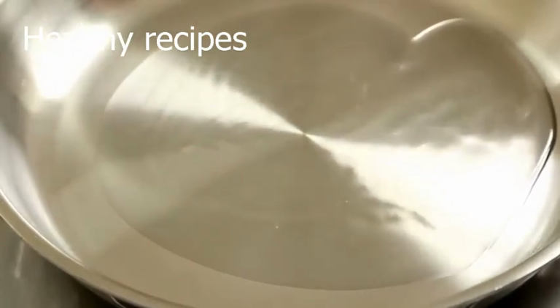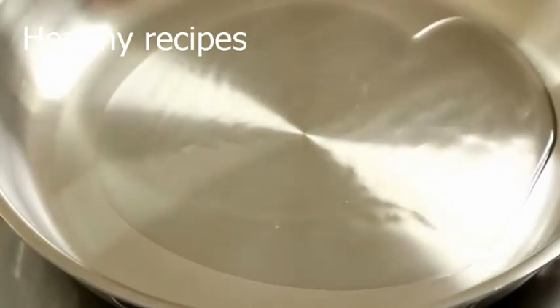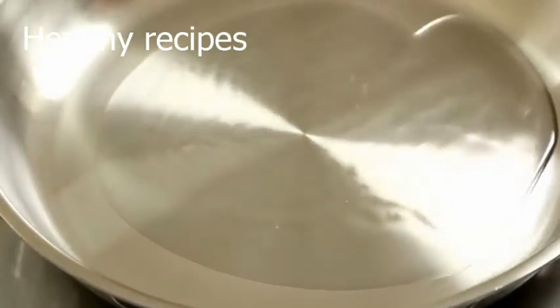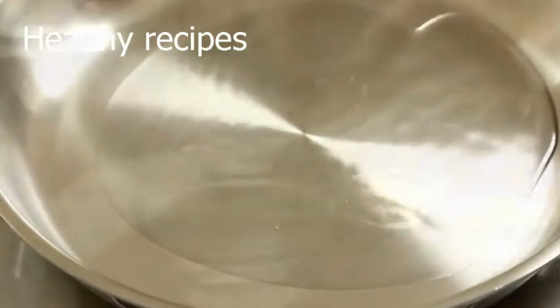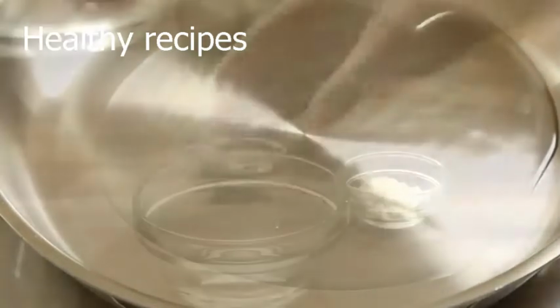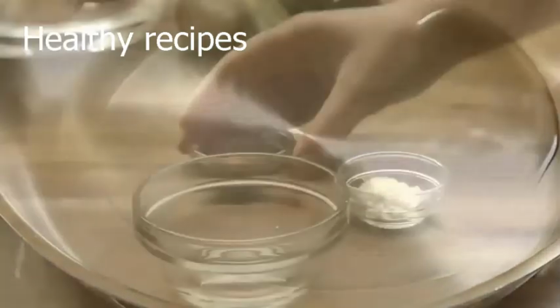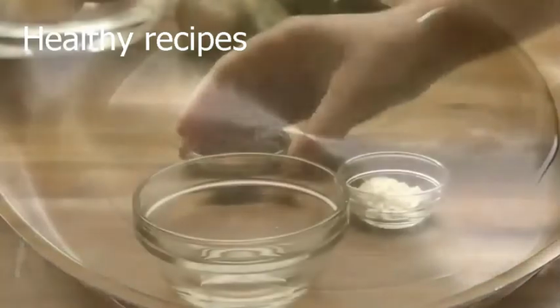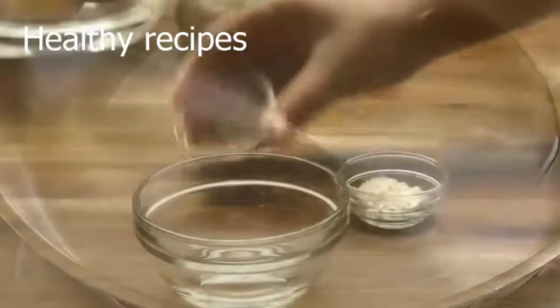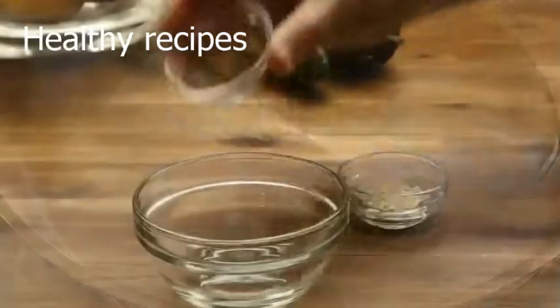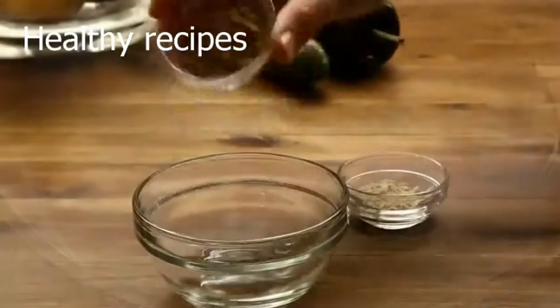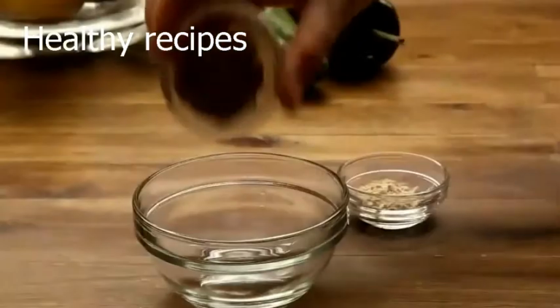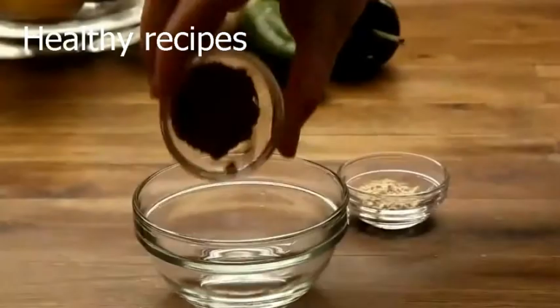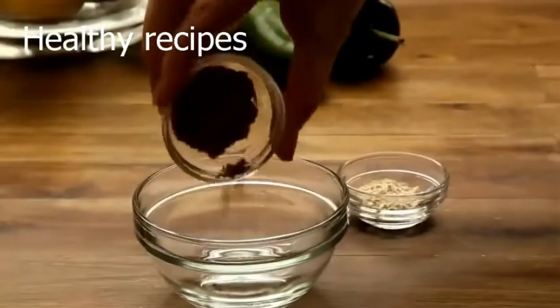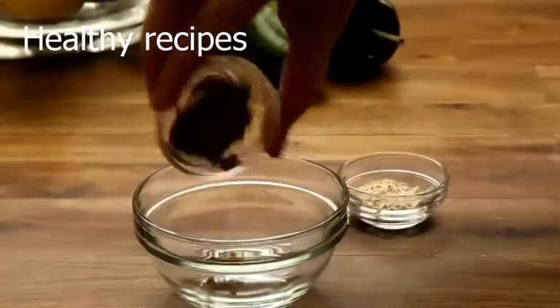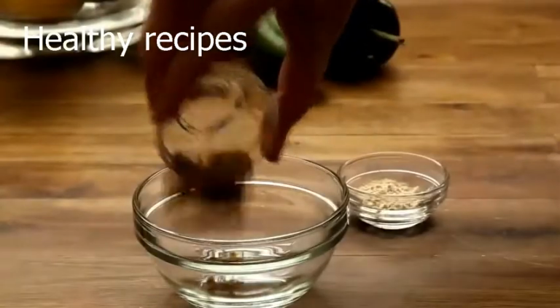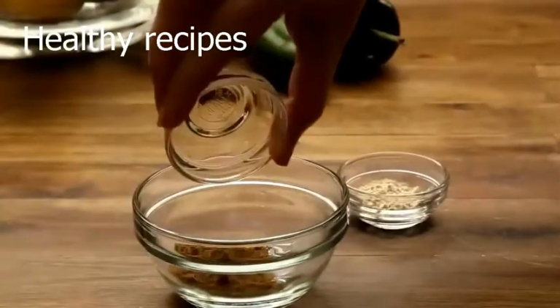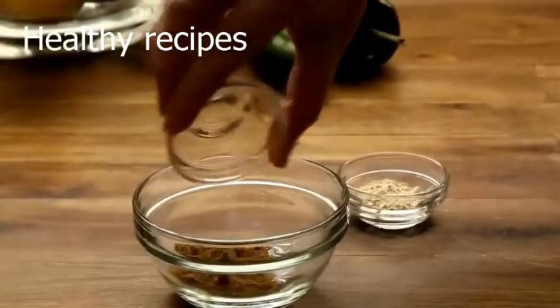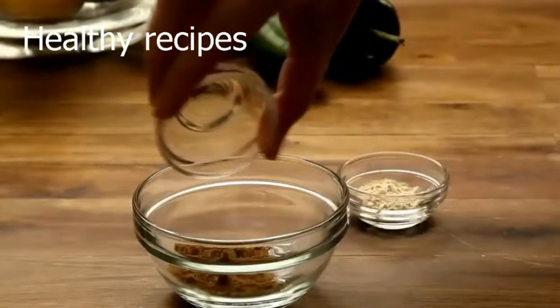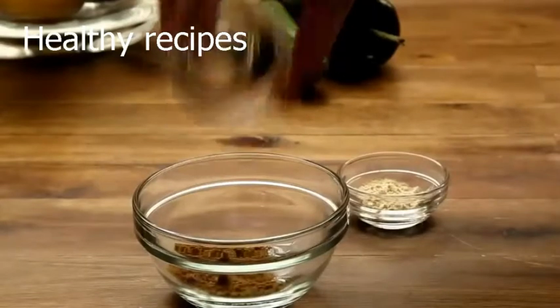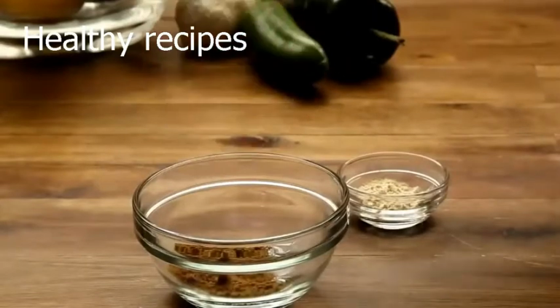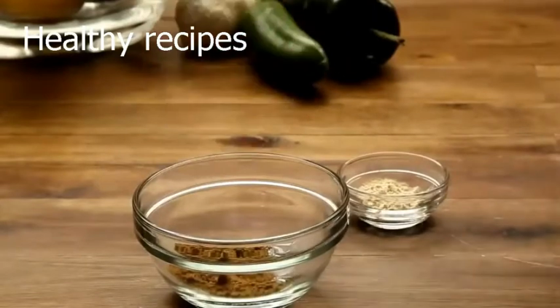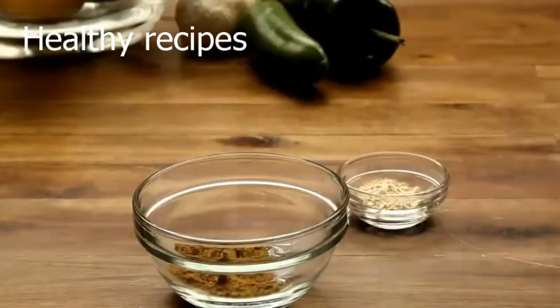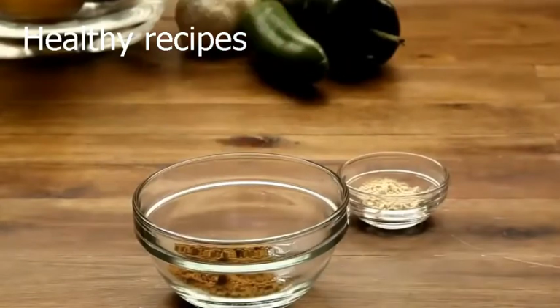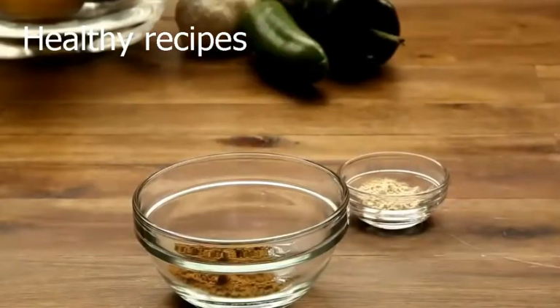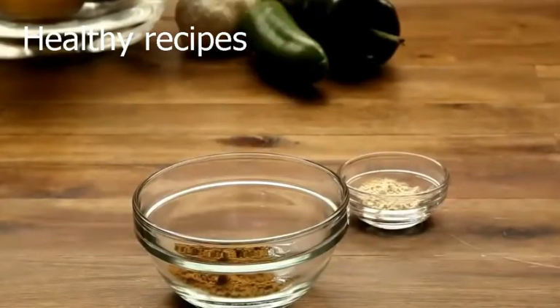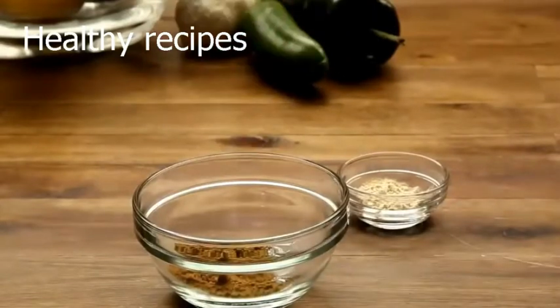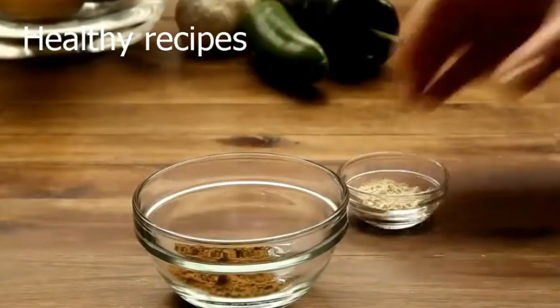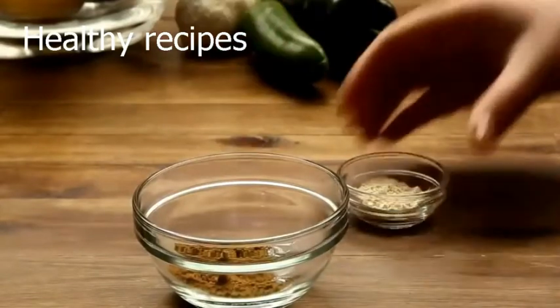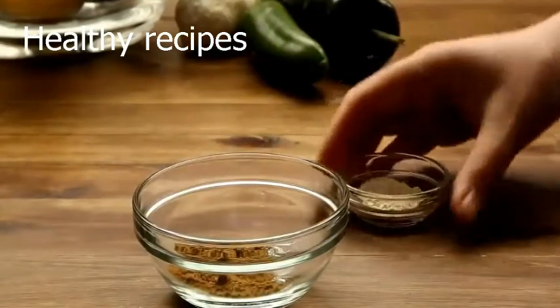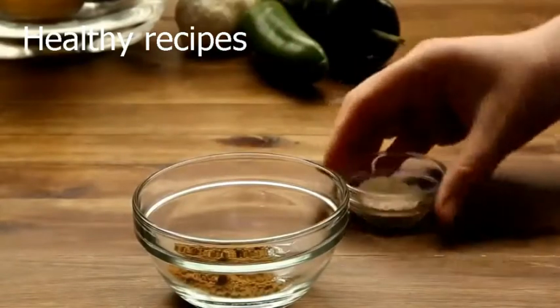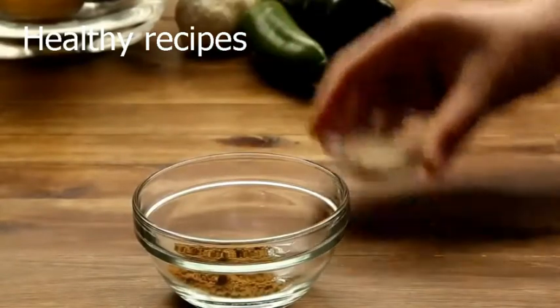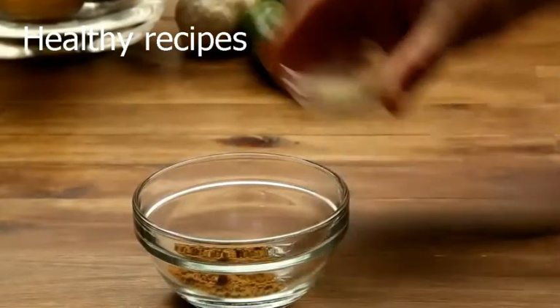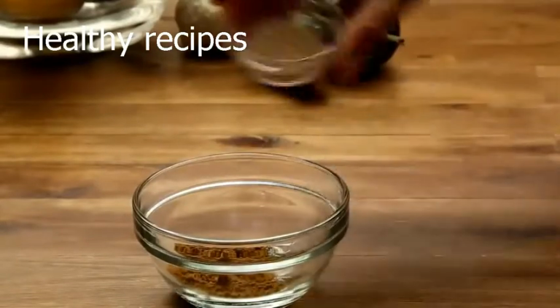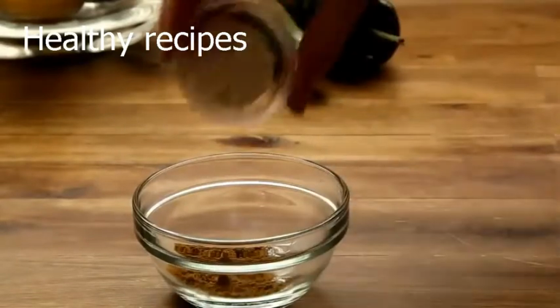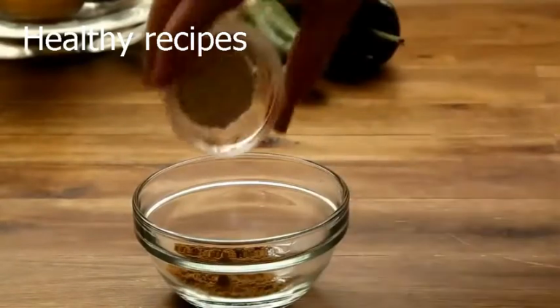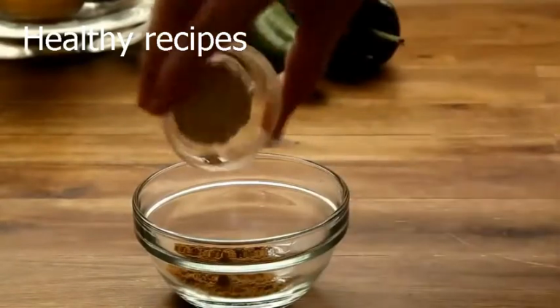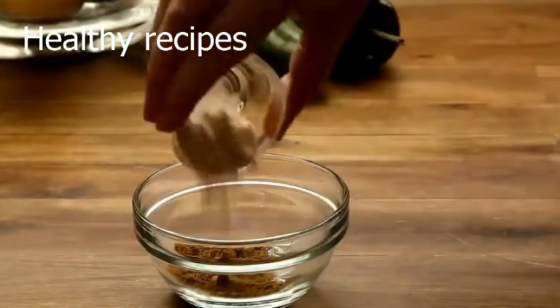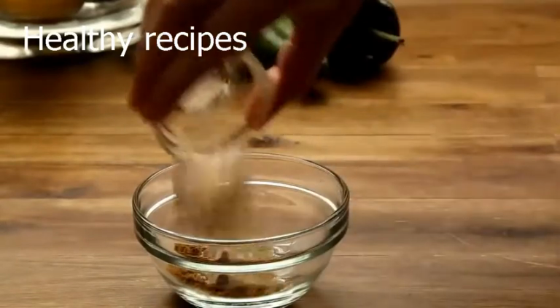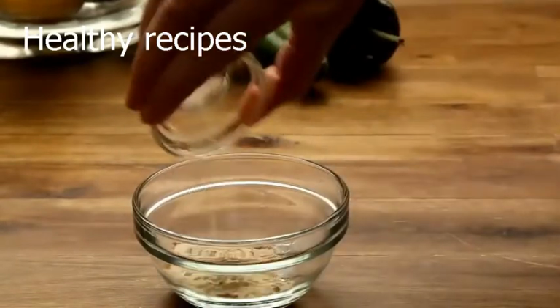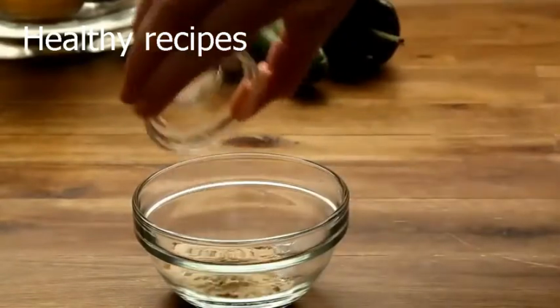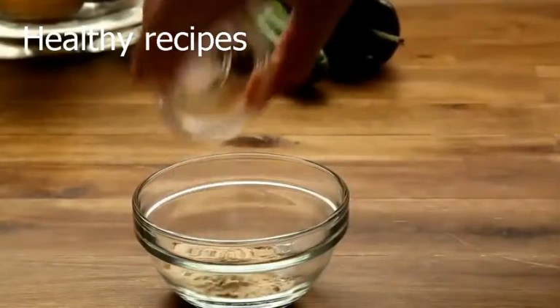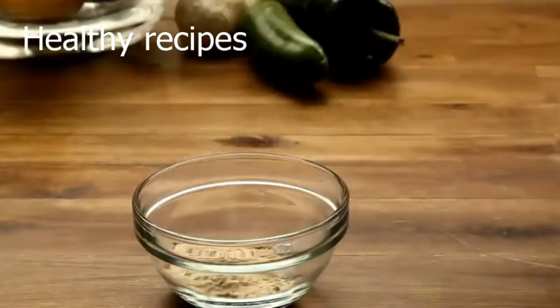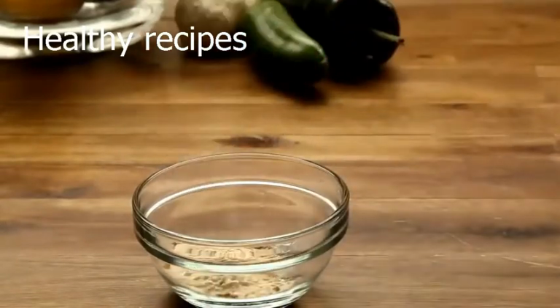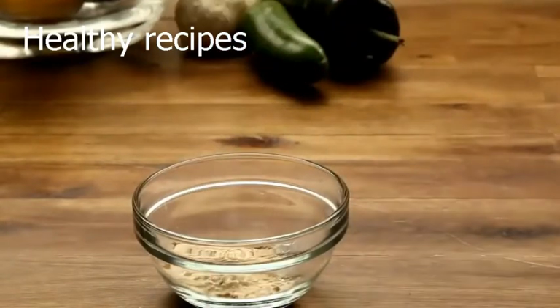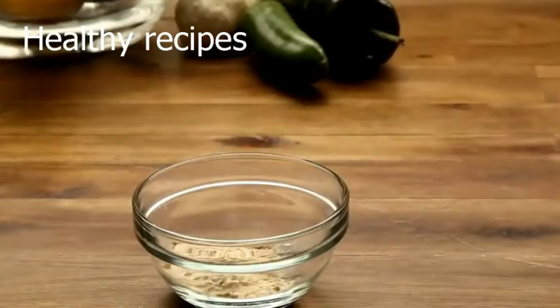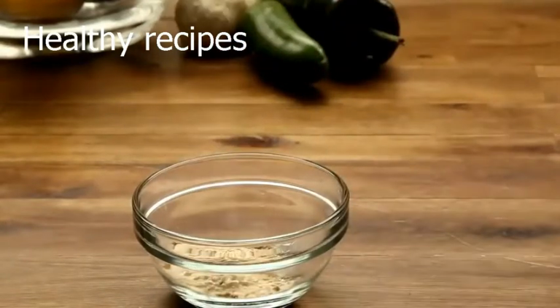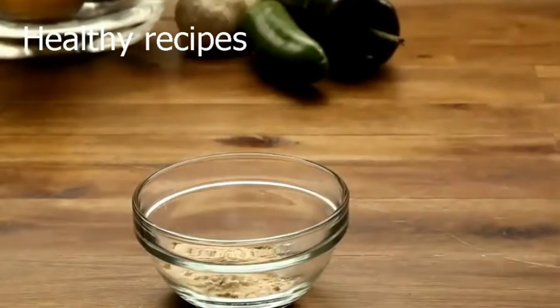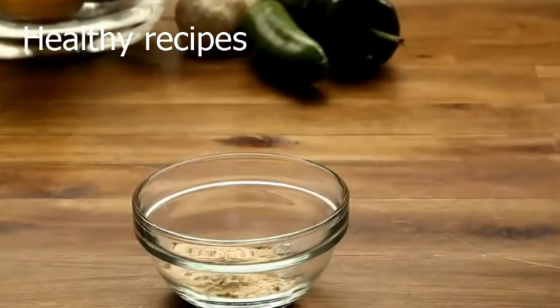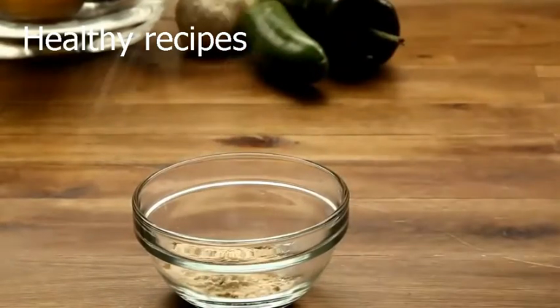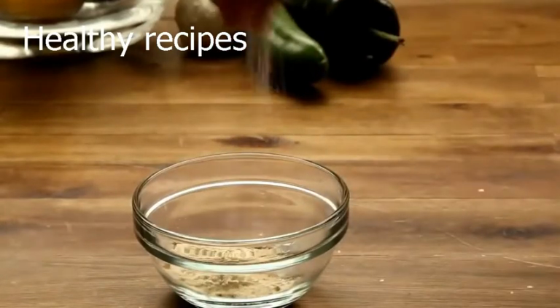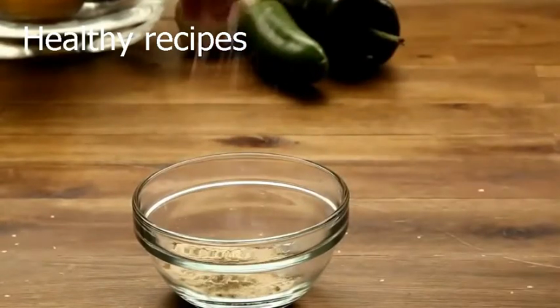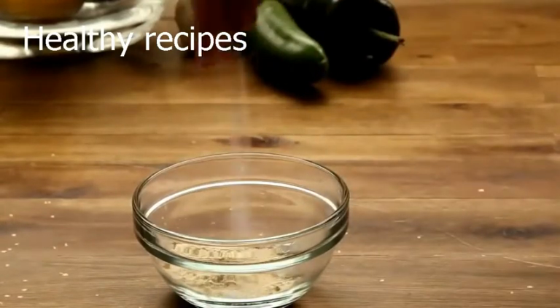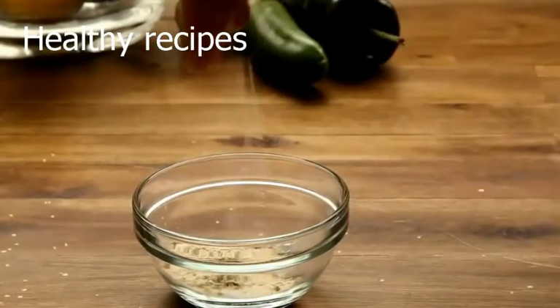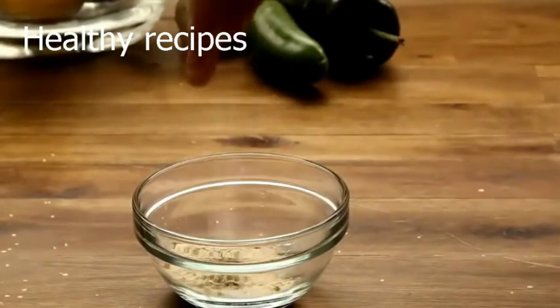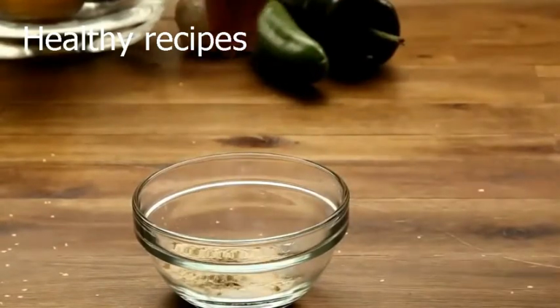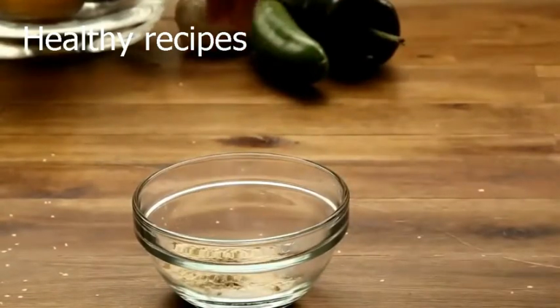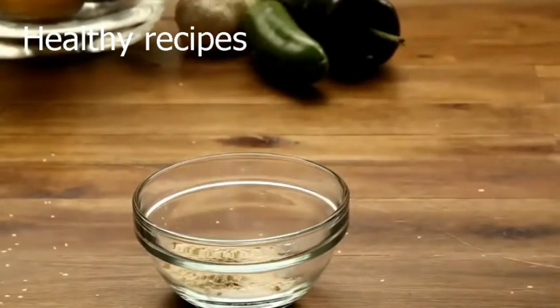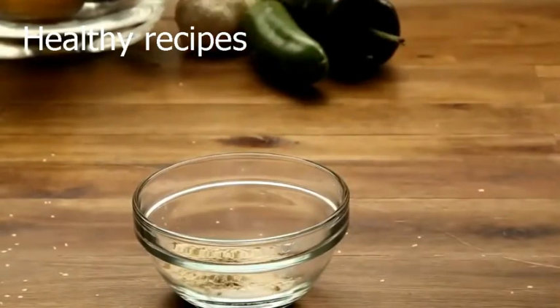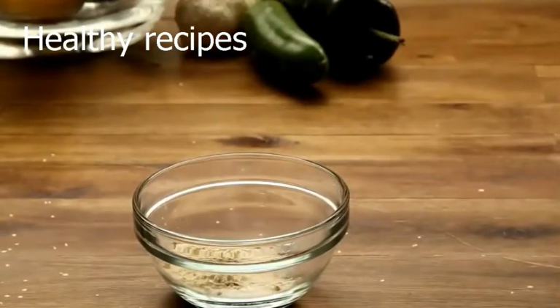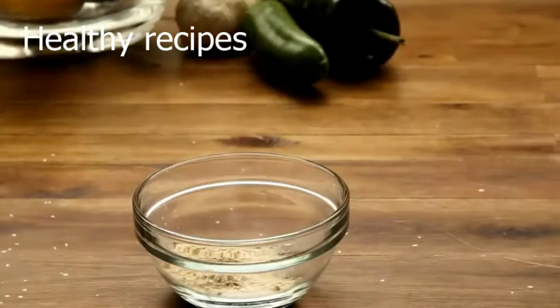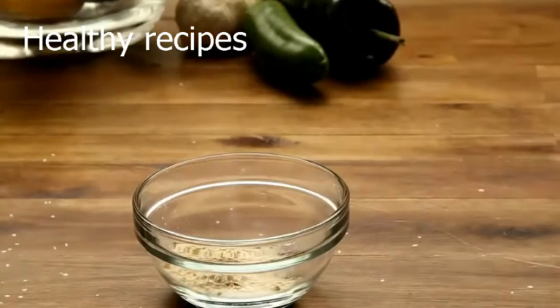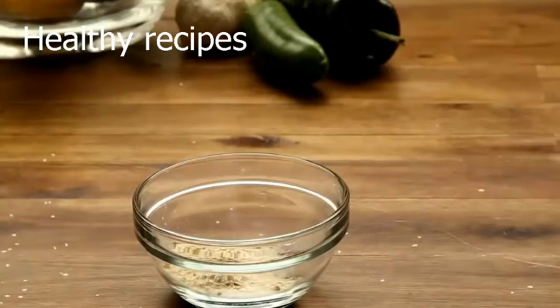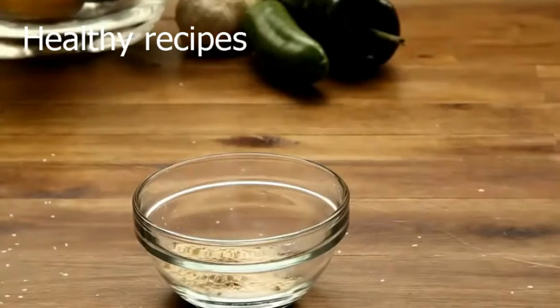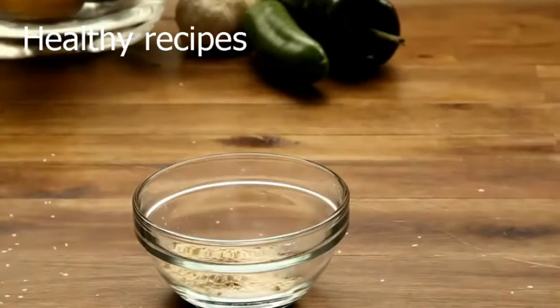For the seasoning, we'll add 1 teaspoon of cumin, along with chili powder and salt and black pepper to taste.